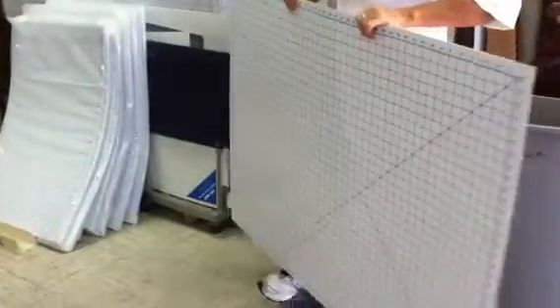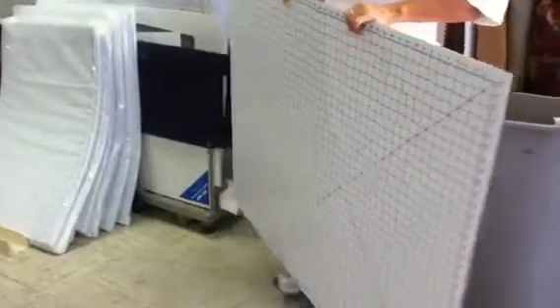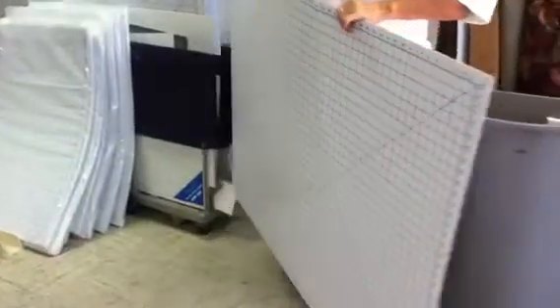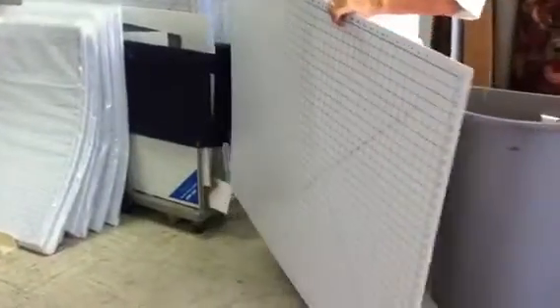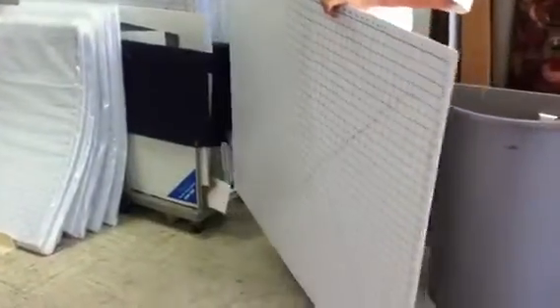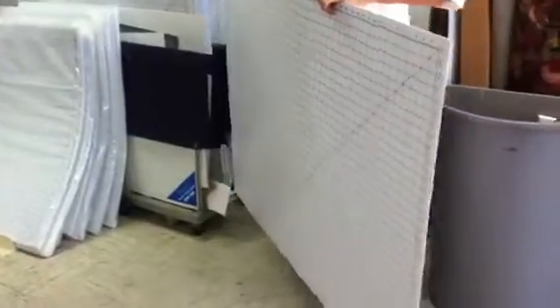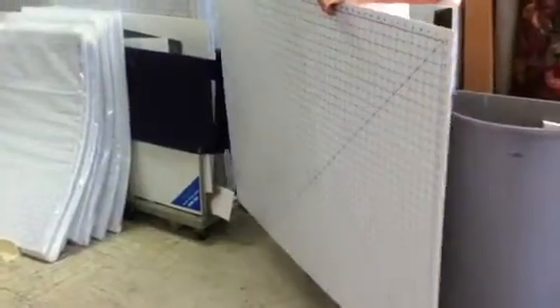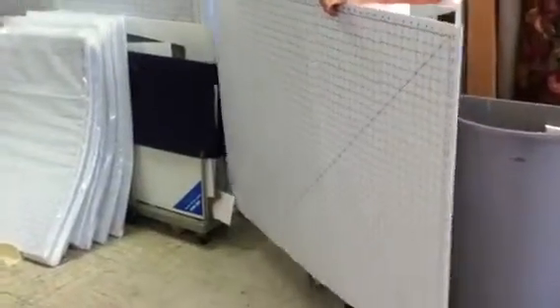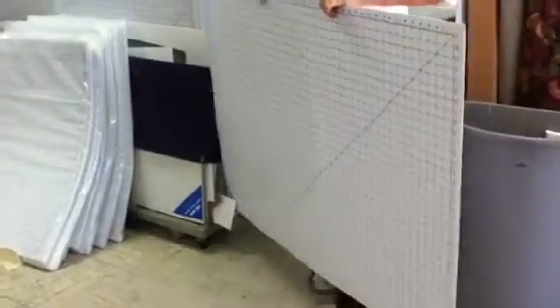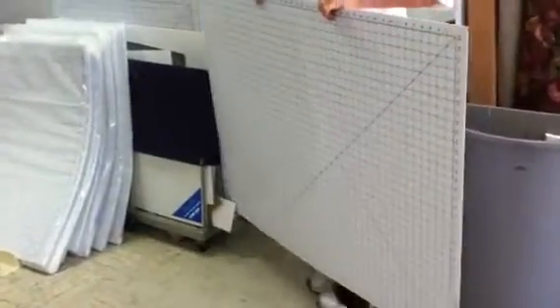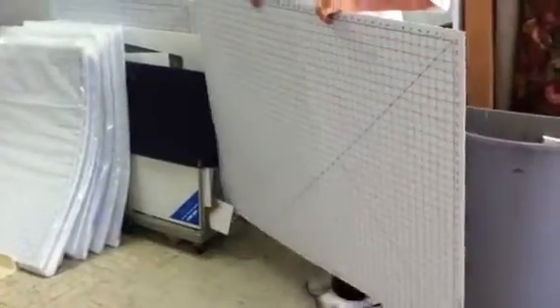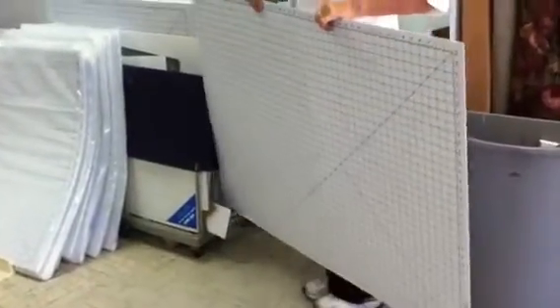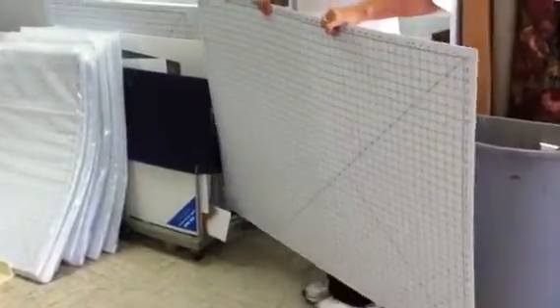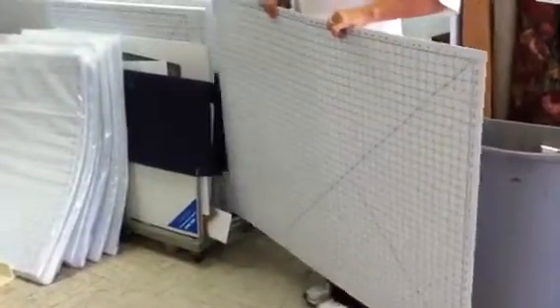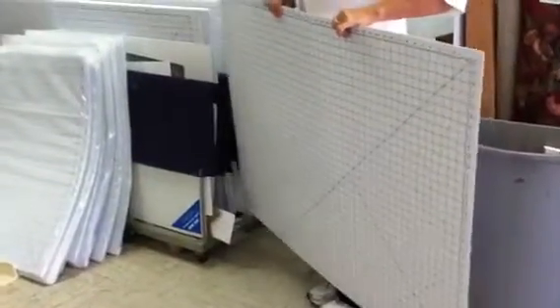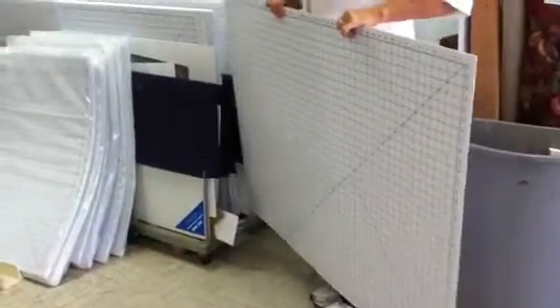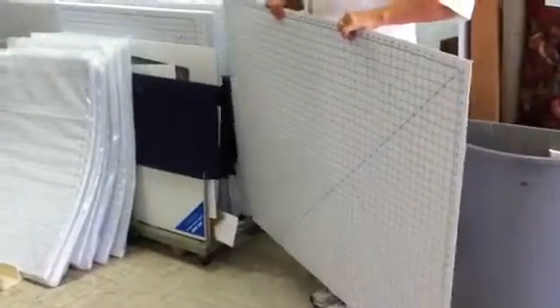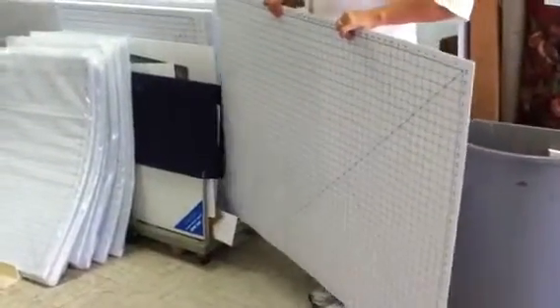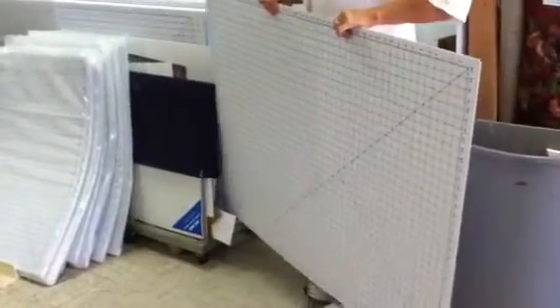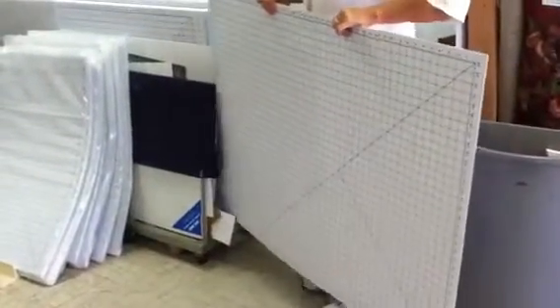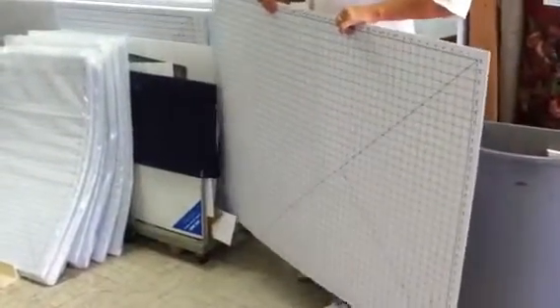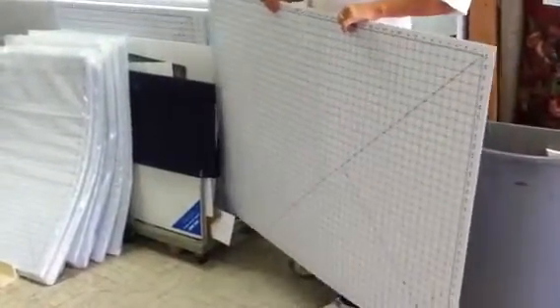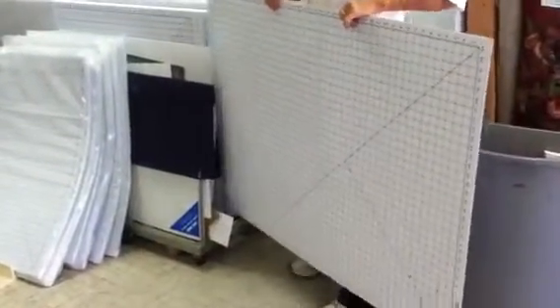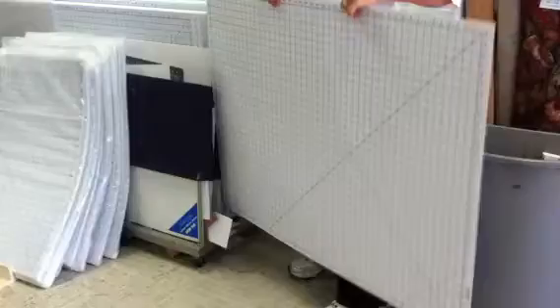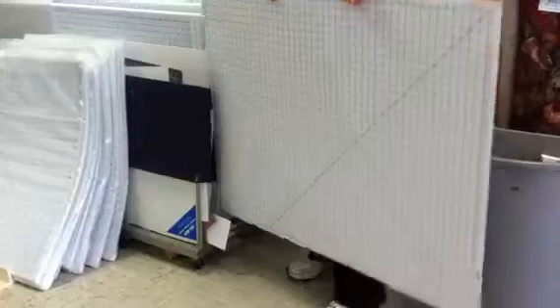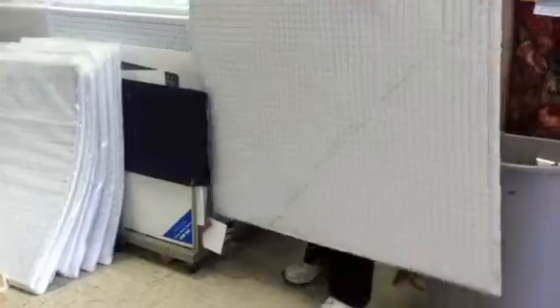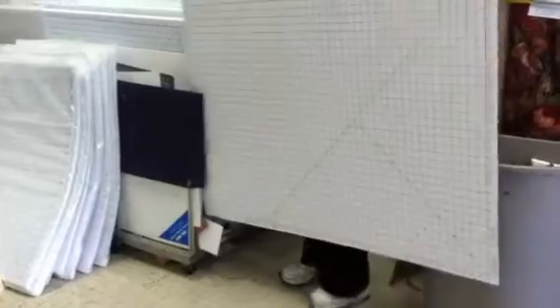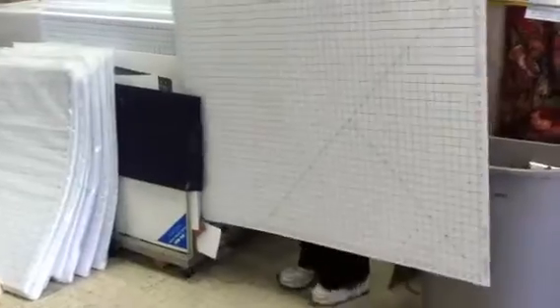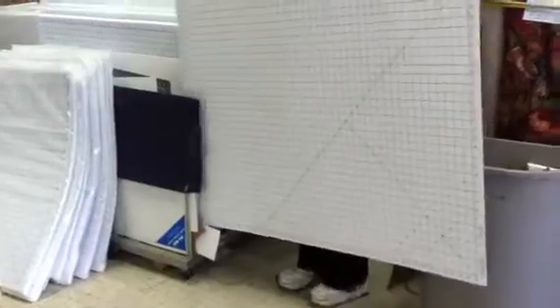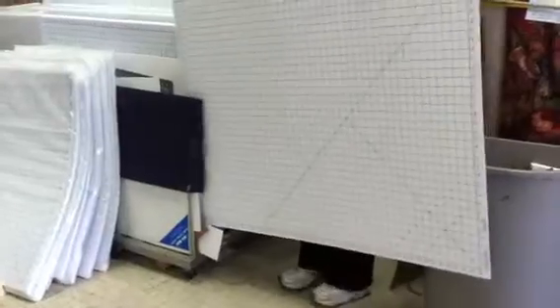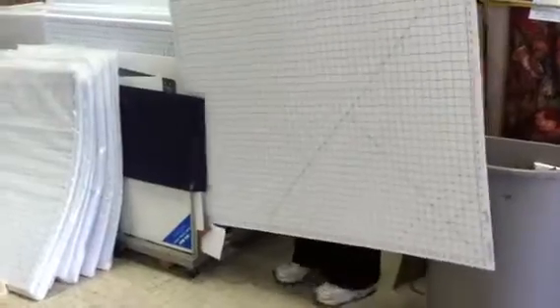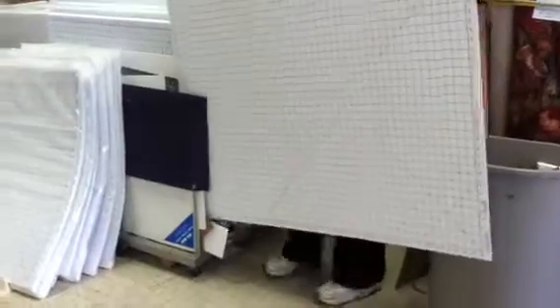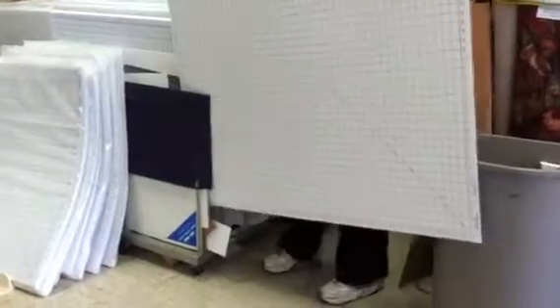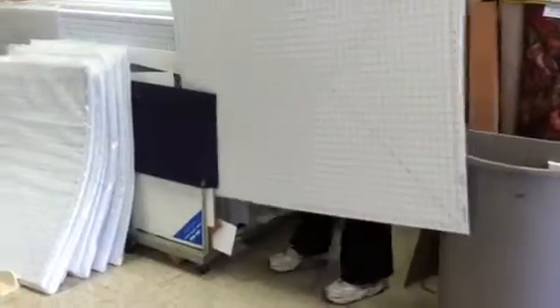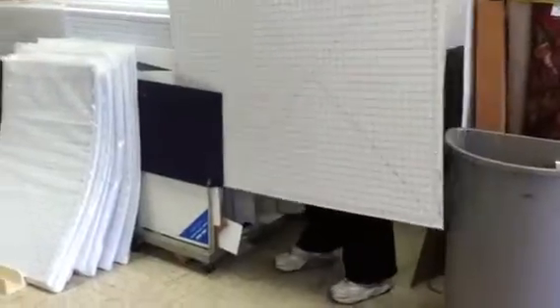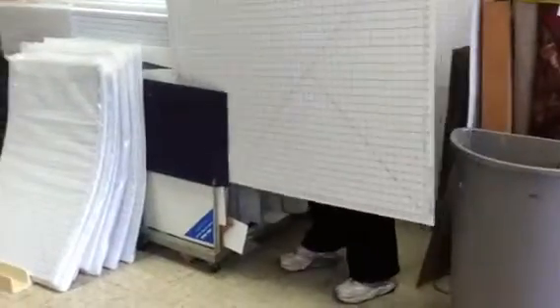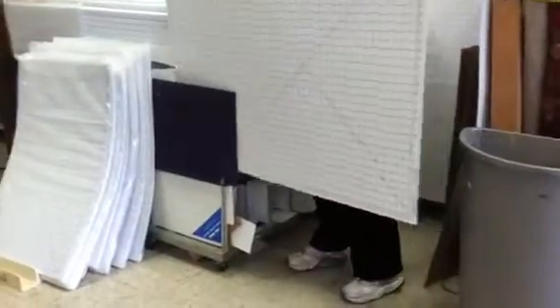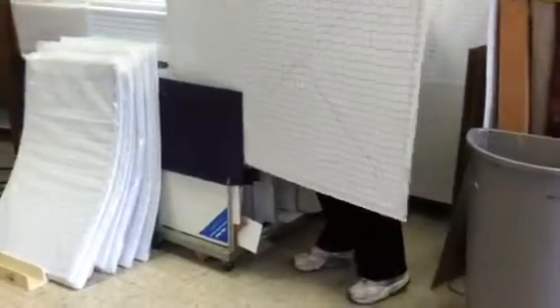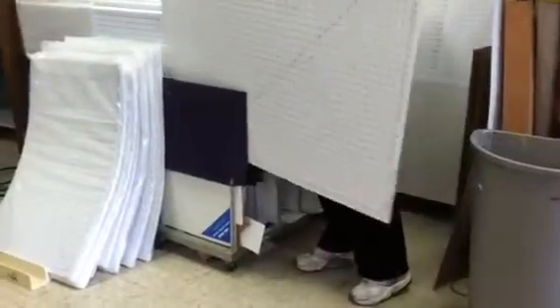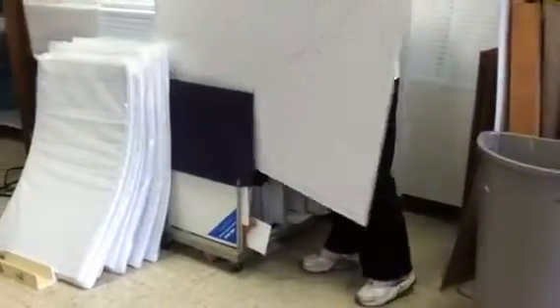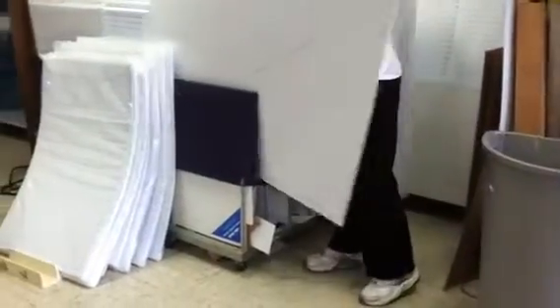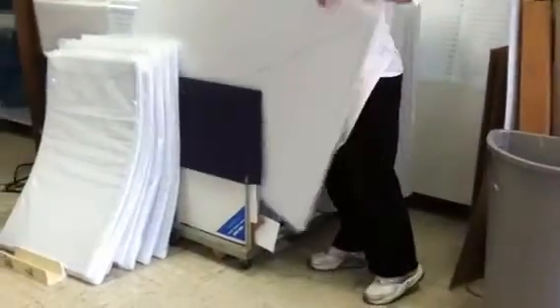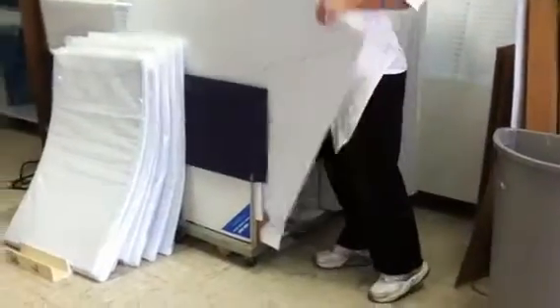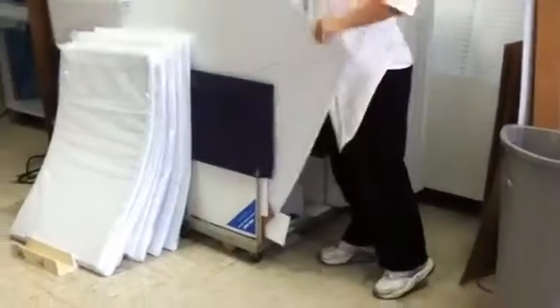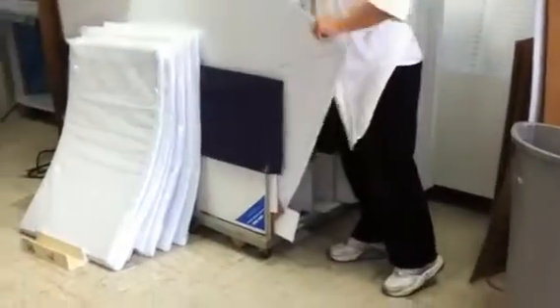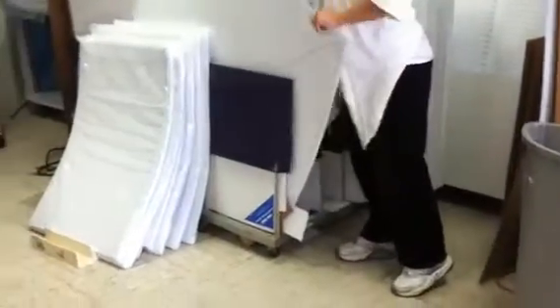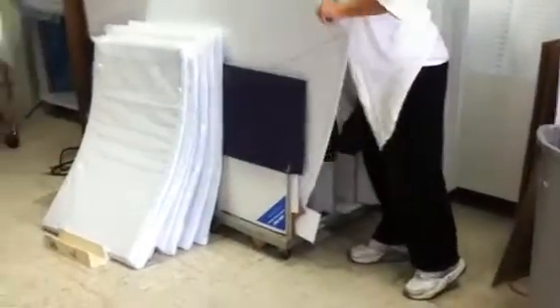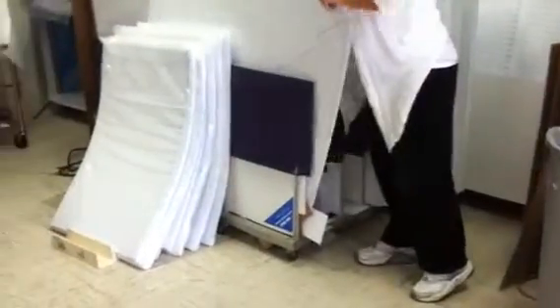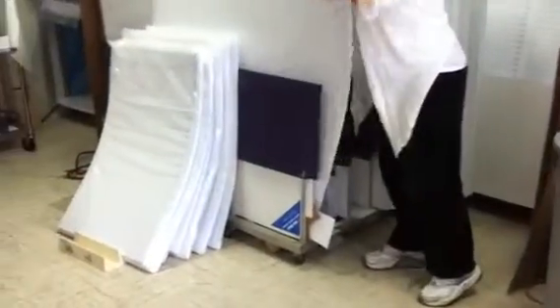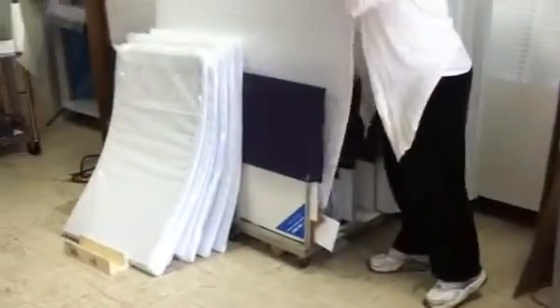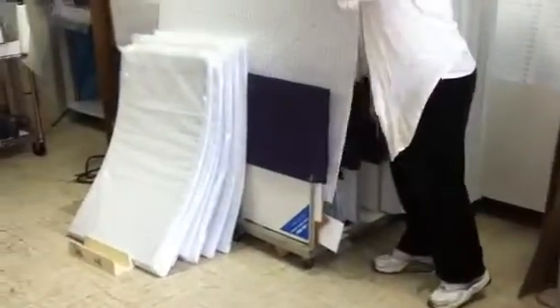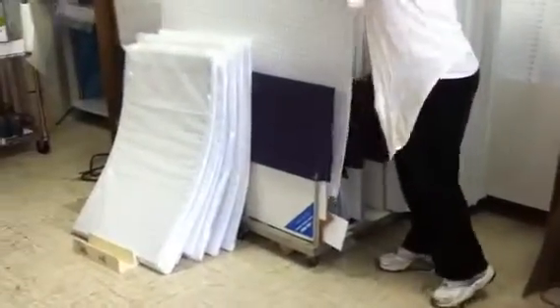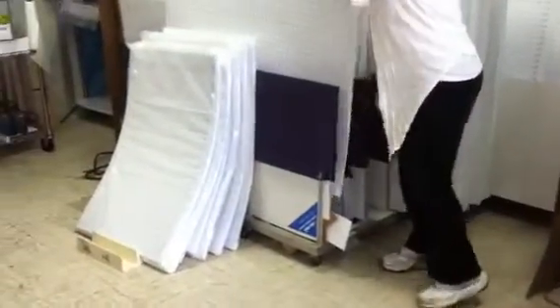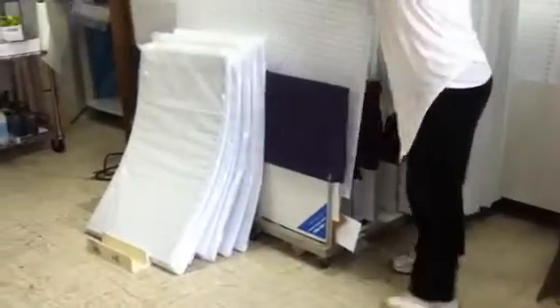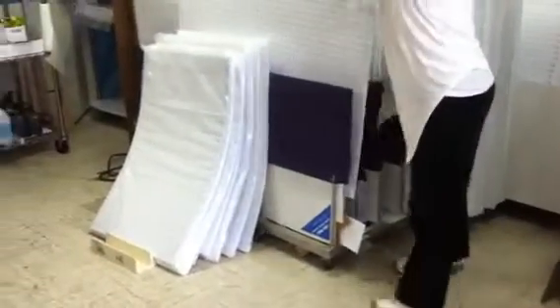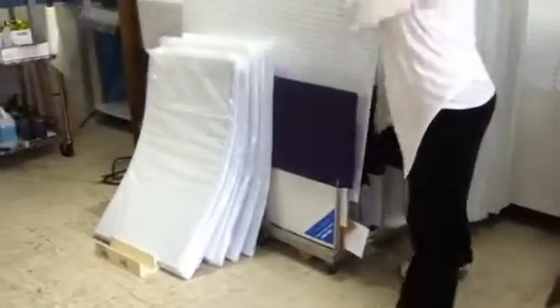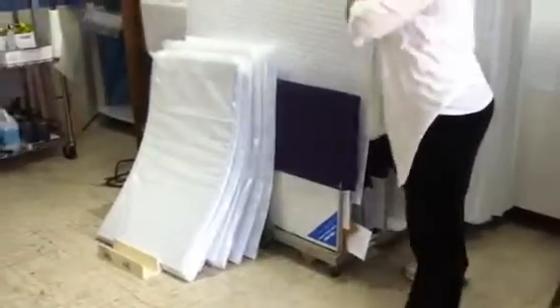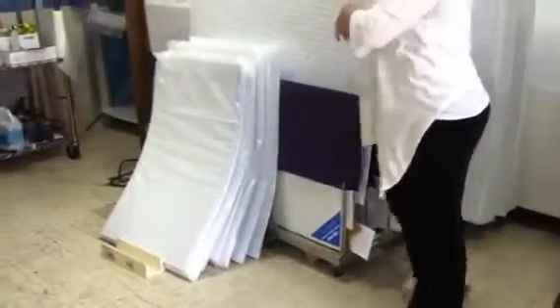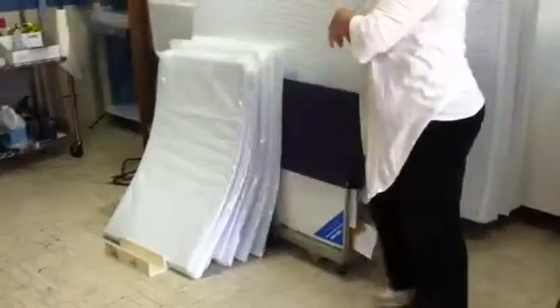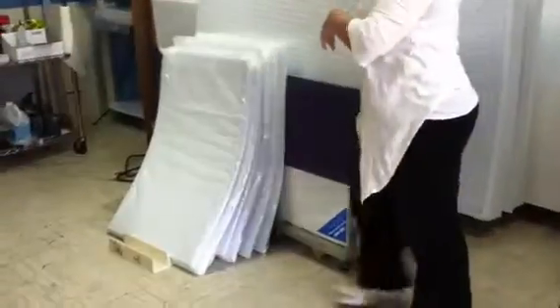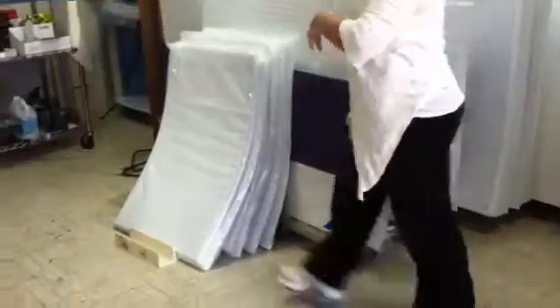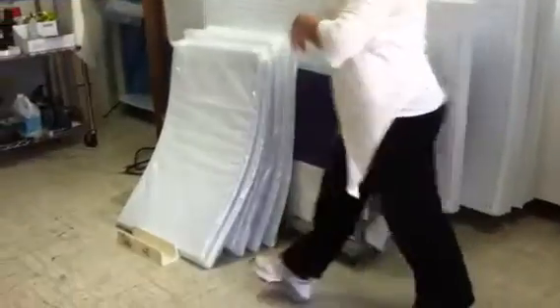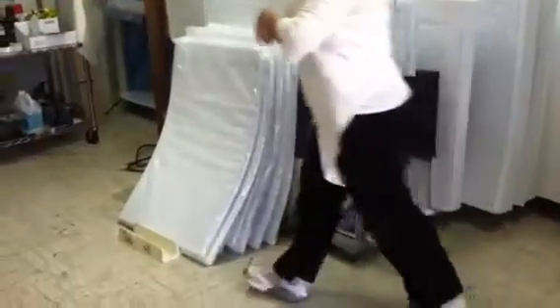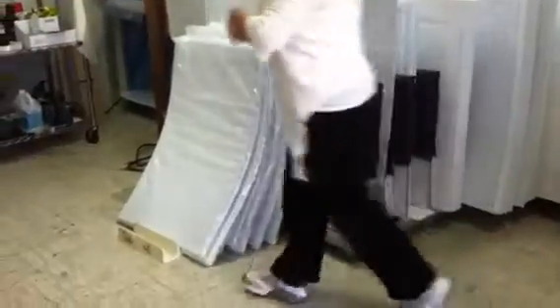We have our smaller sizes. We have our 24 by 36 mat.